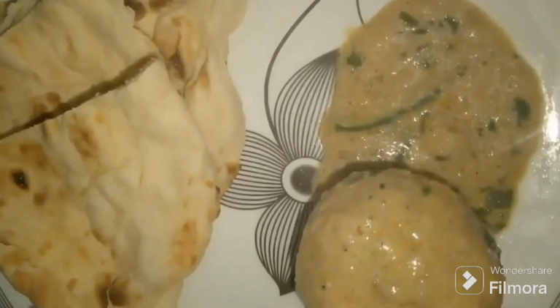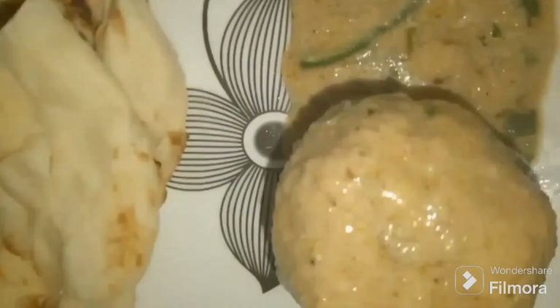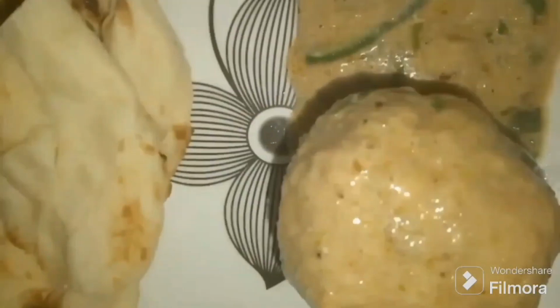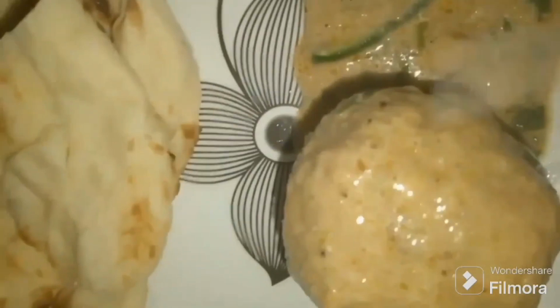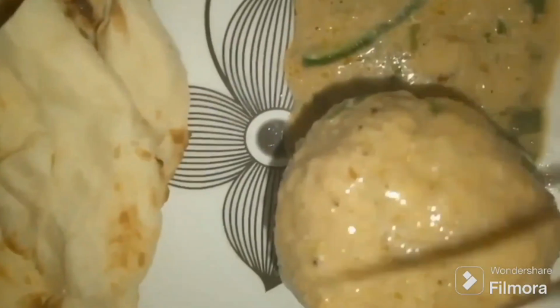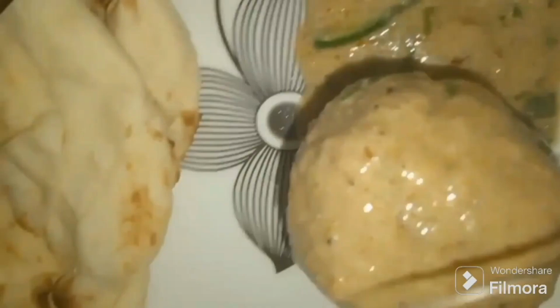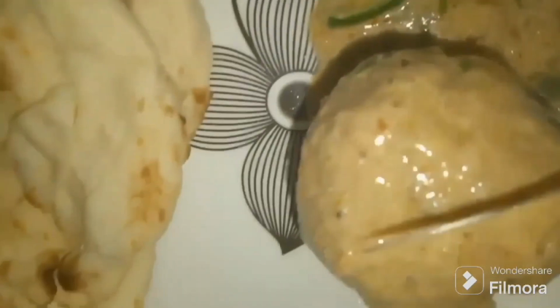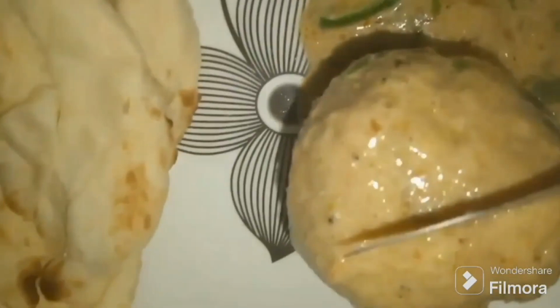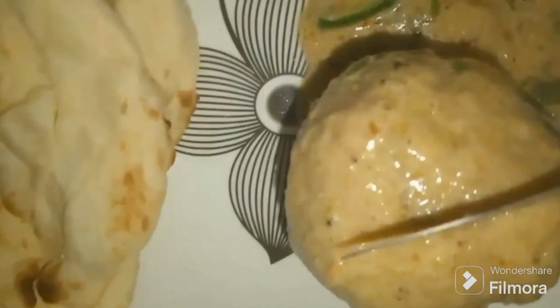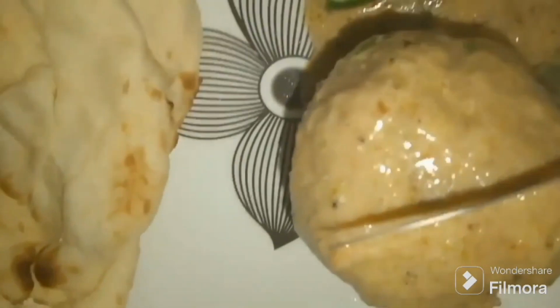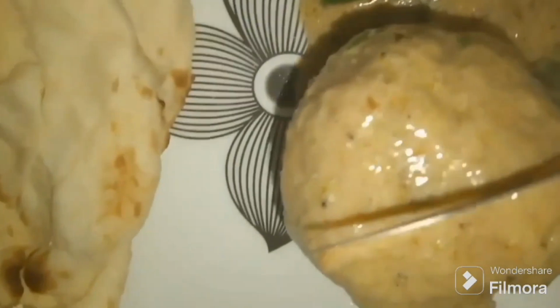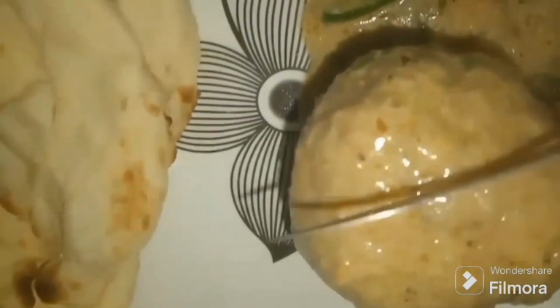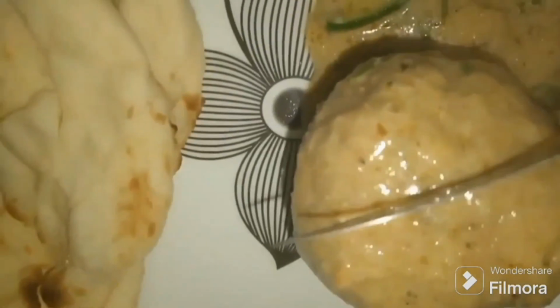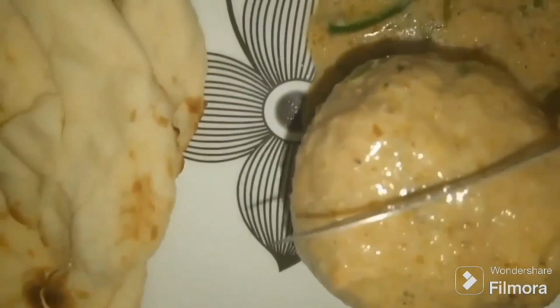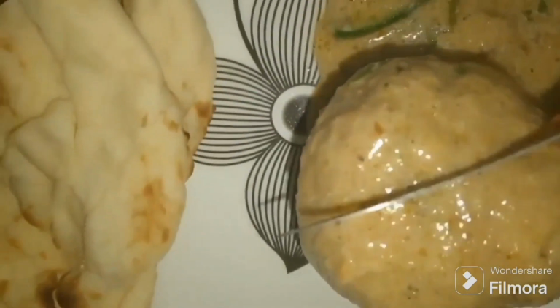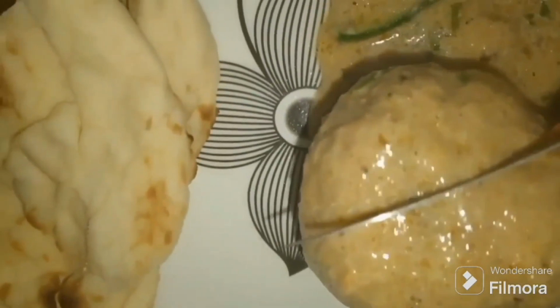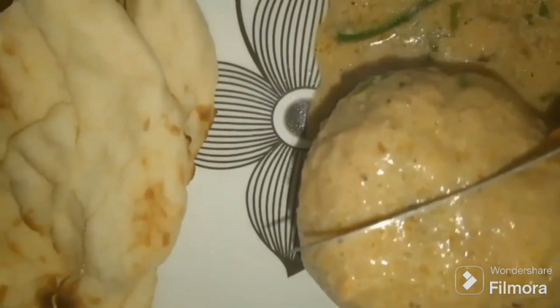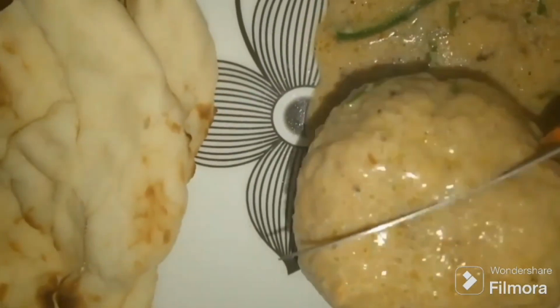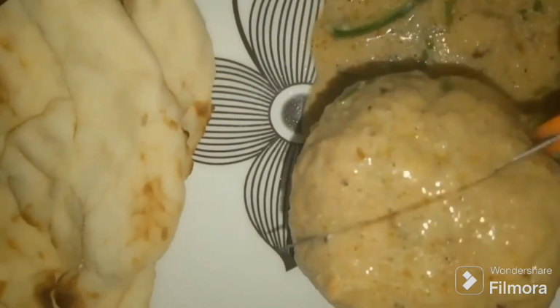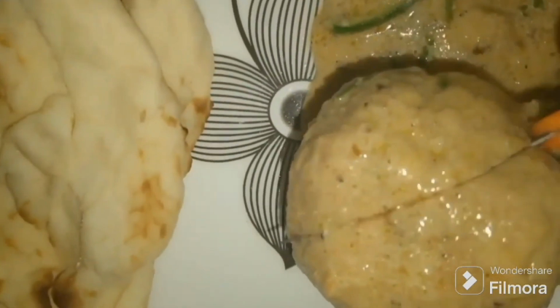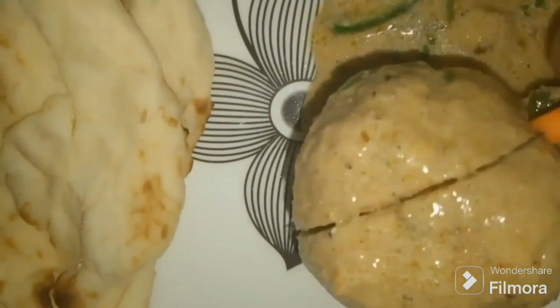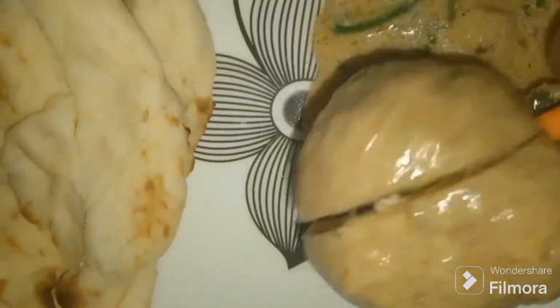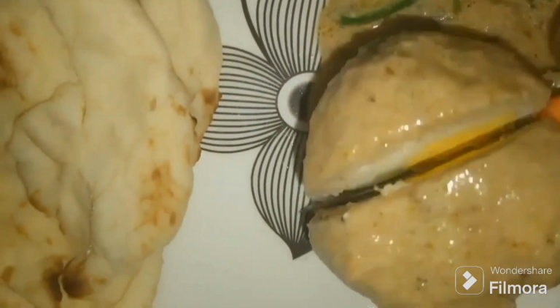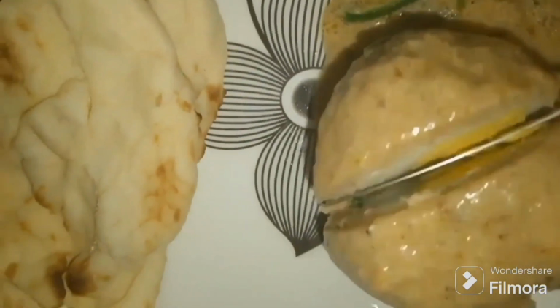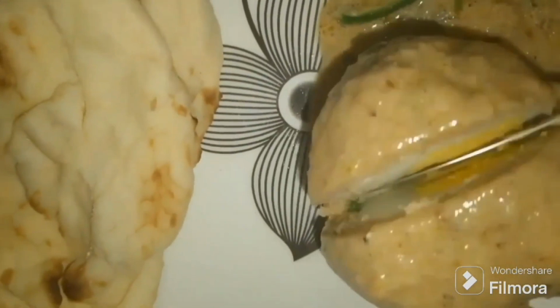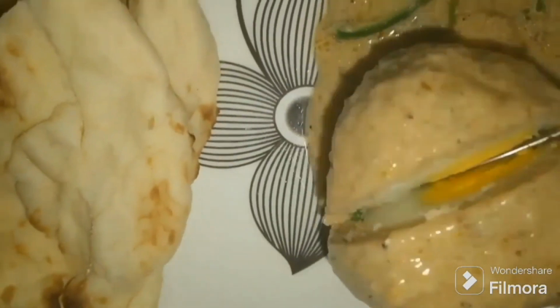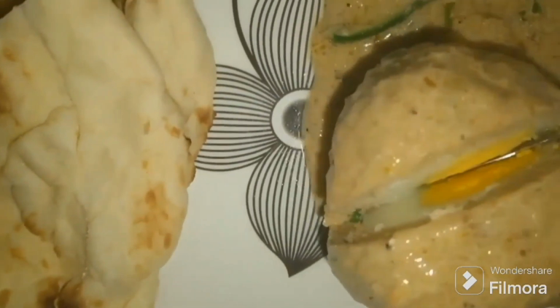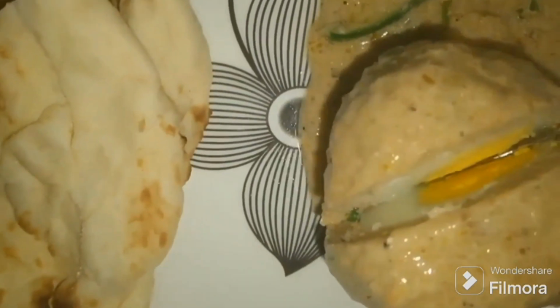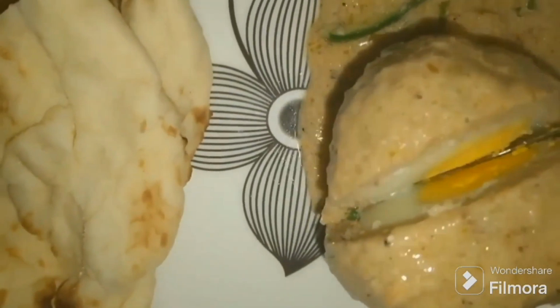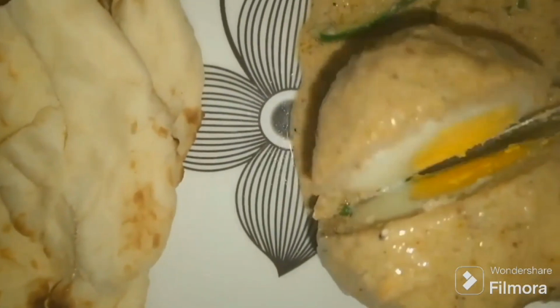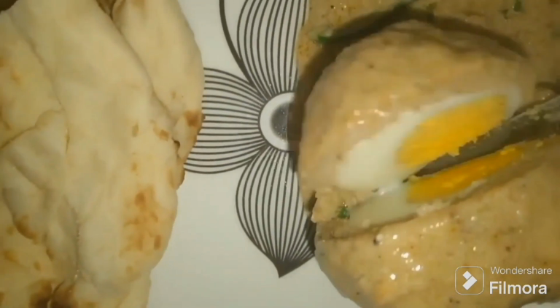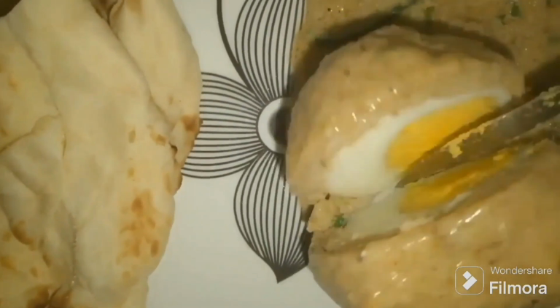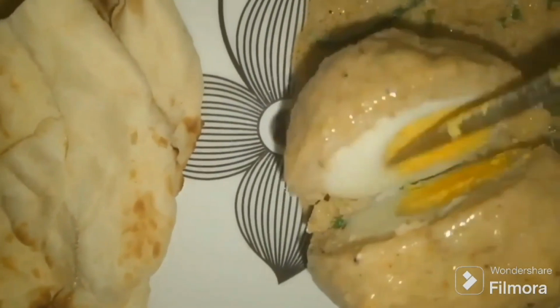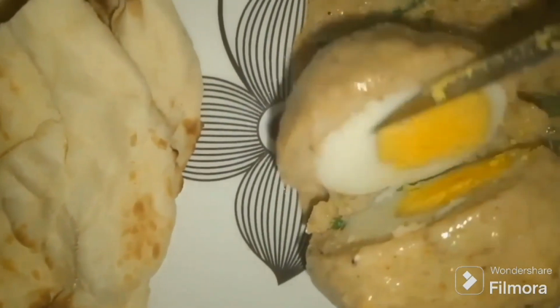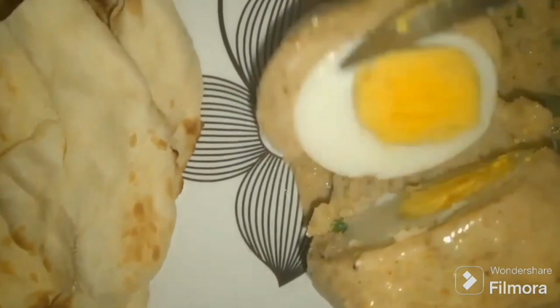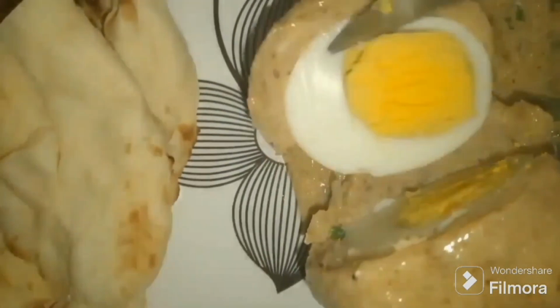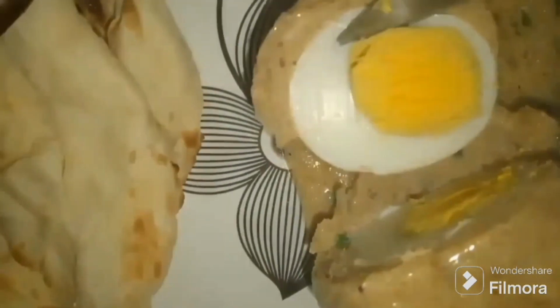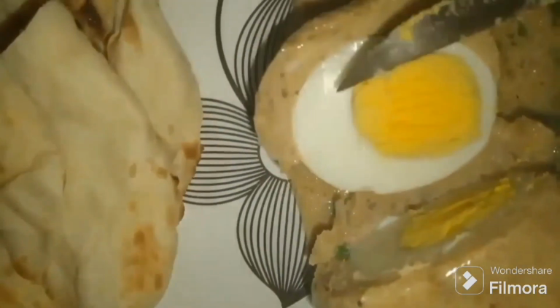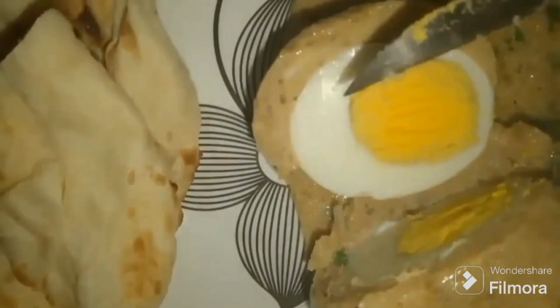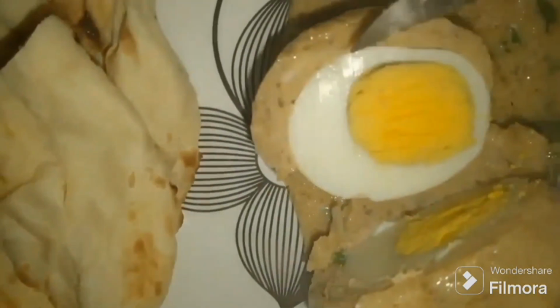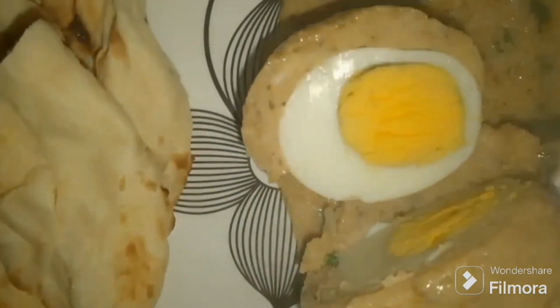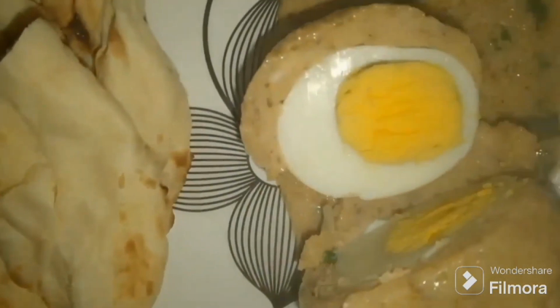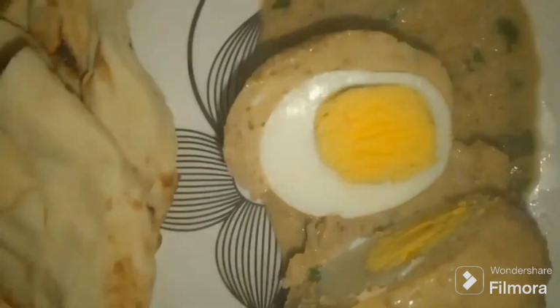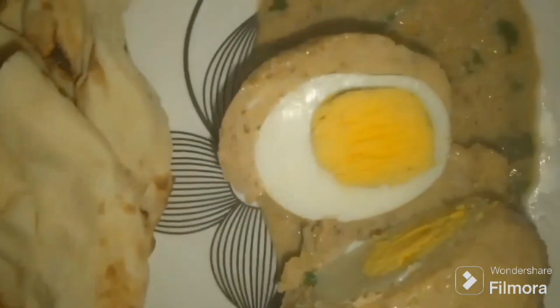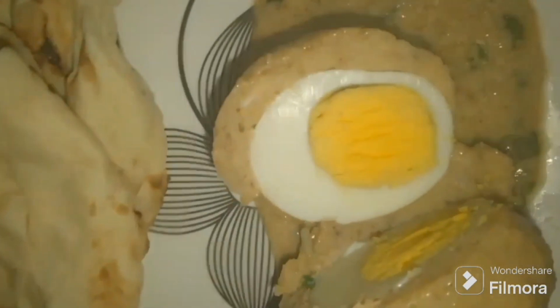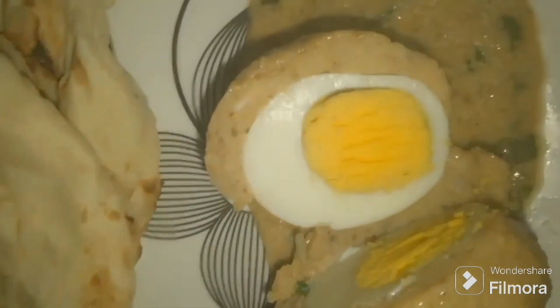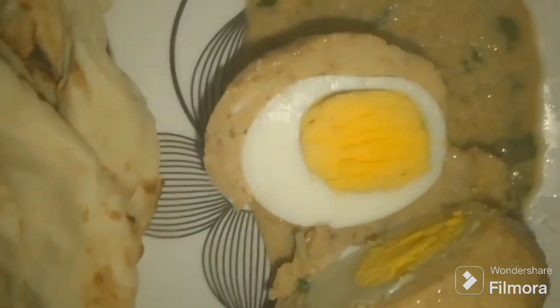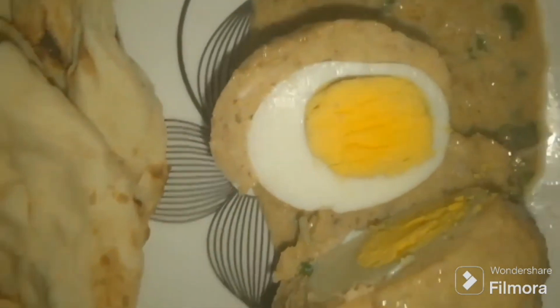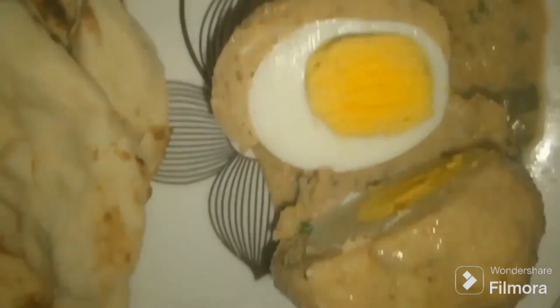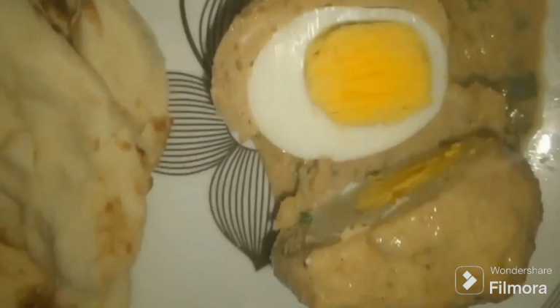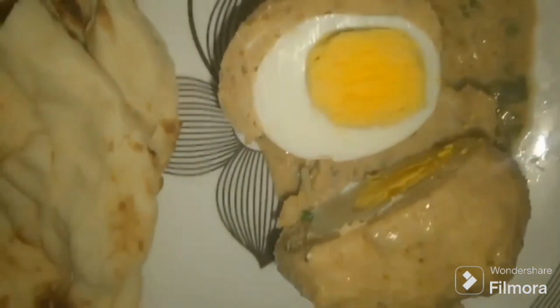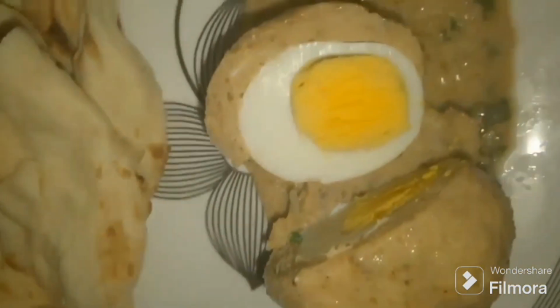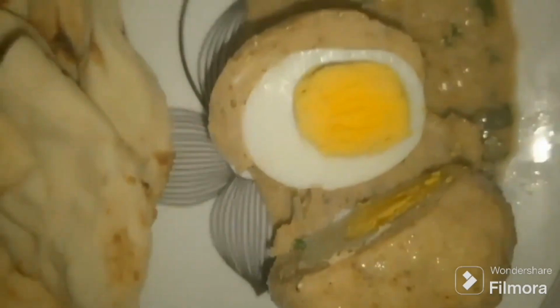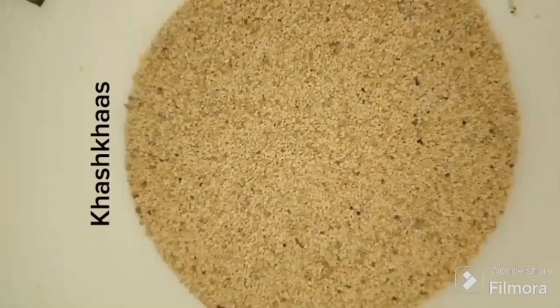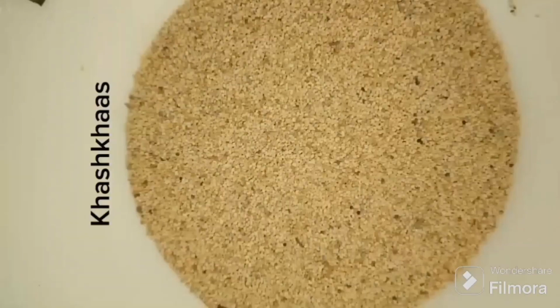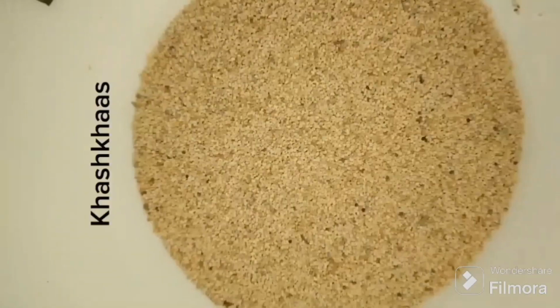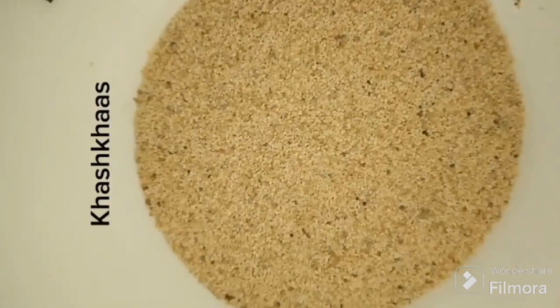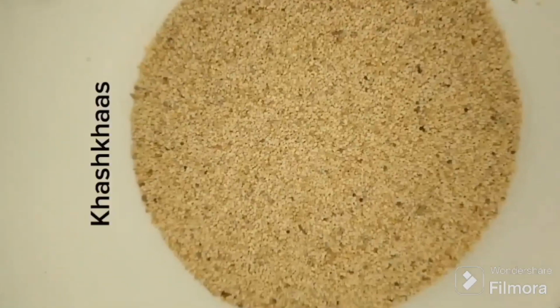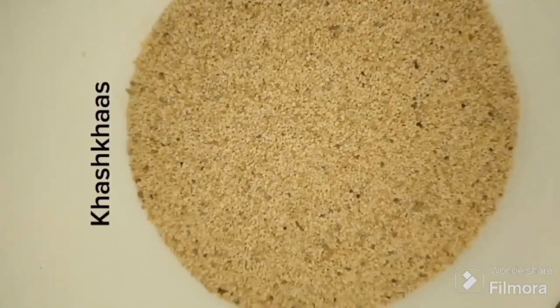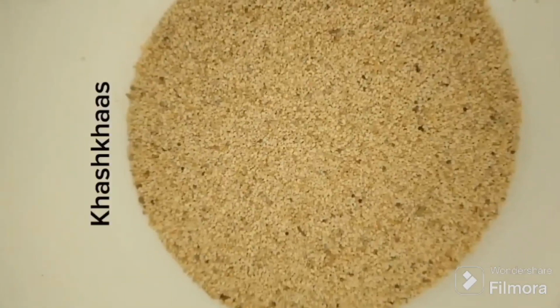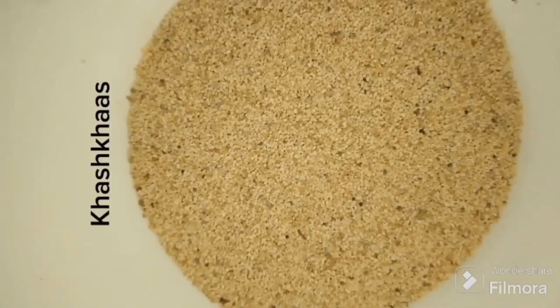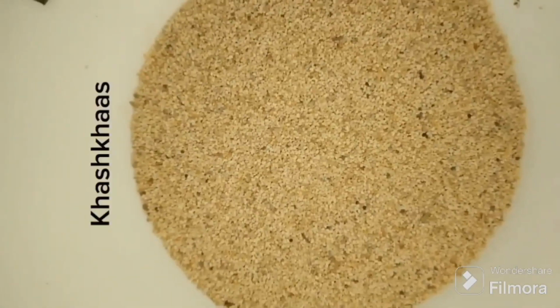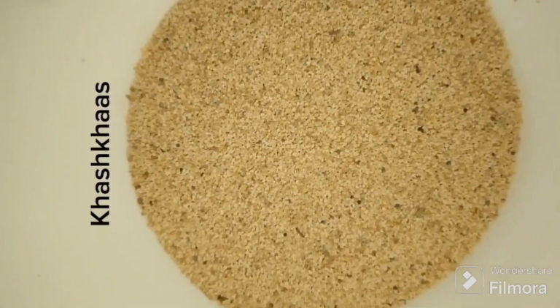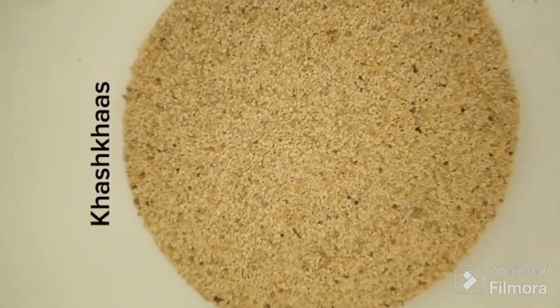Hello everyone, how are you? I am happy to be here. Now we will make chicken stir, and here we will start a recipe.